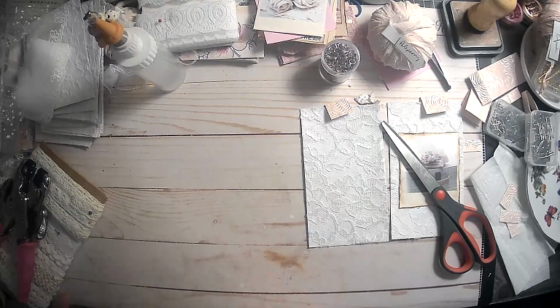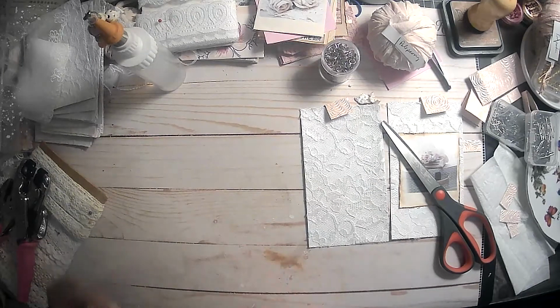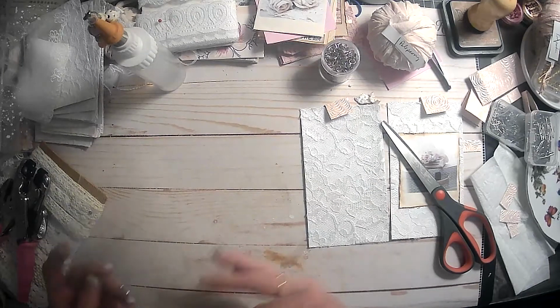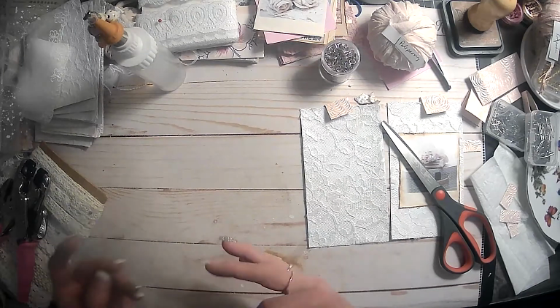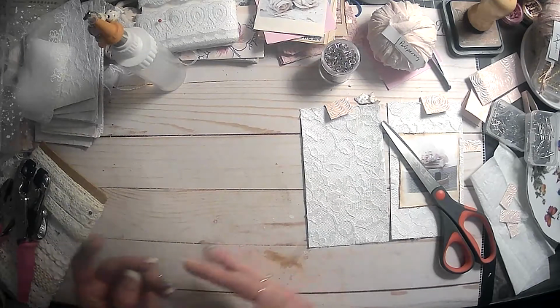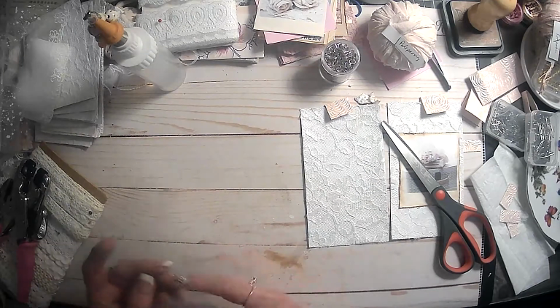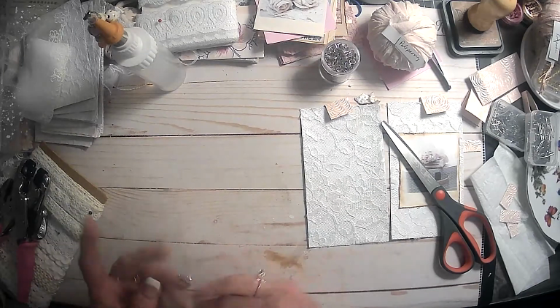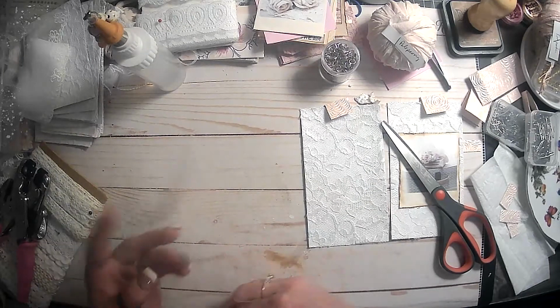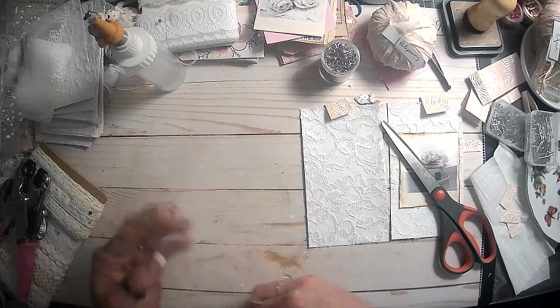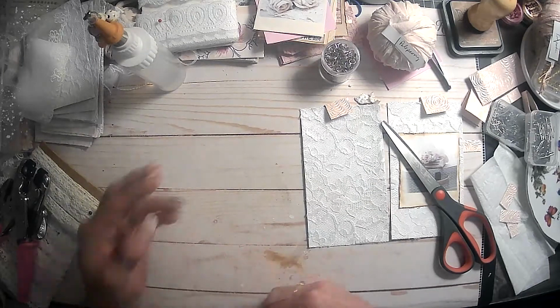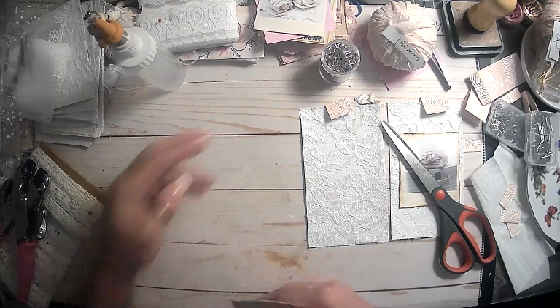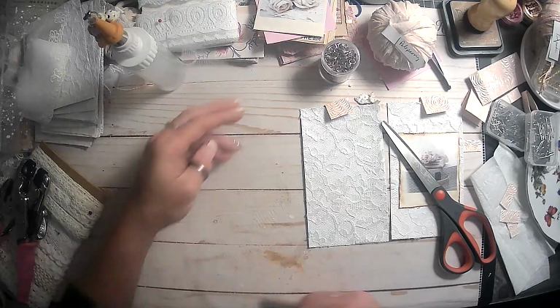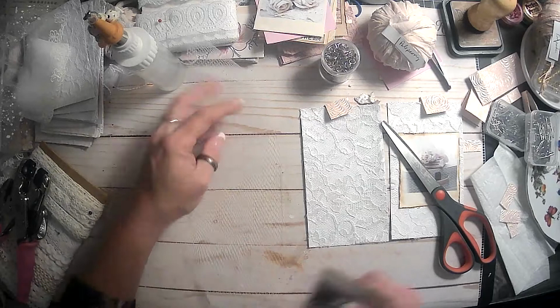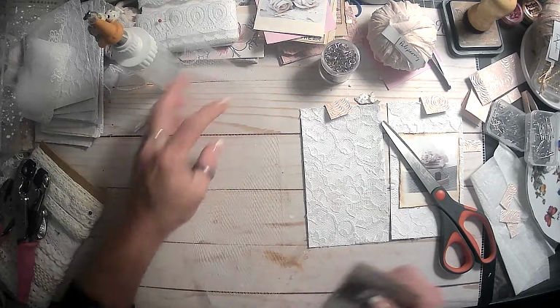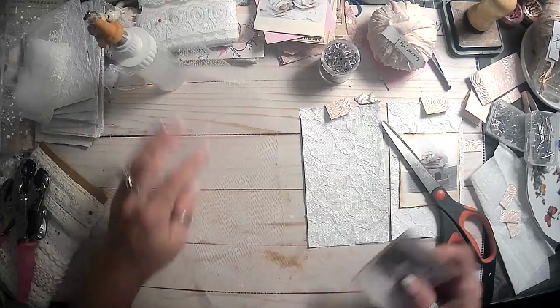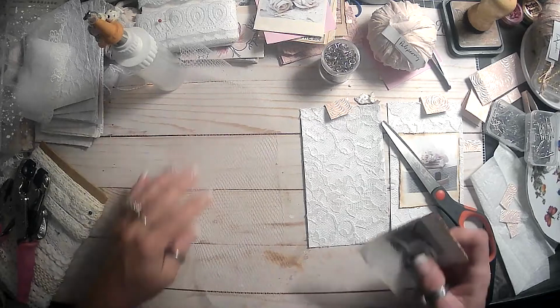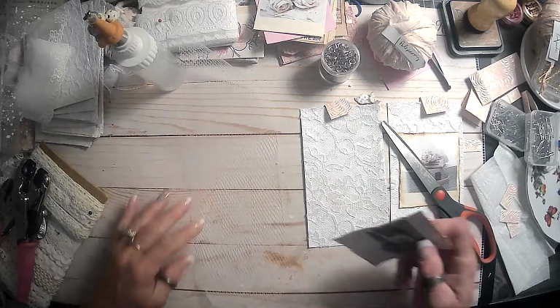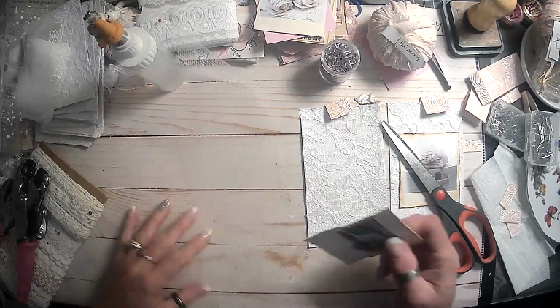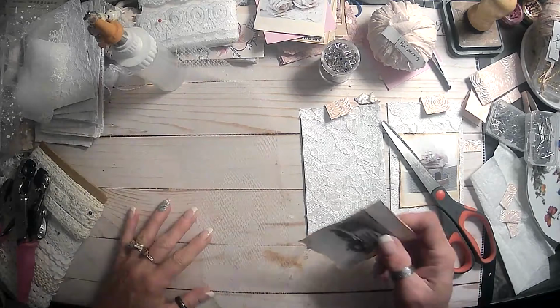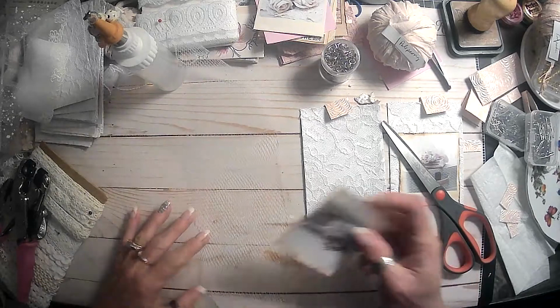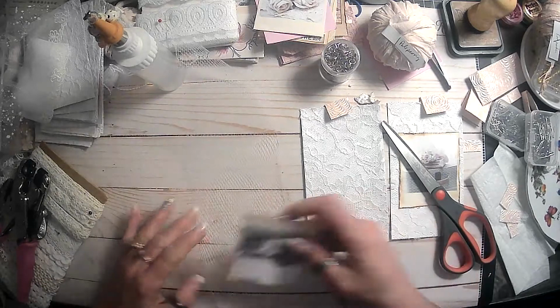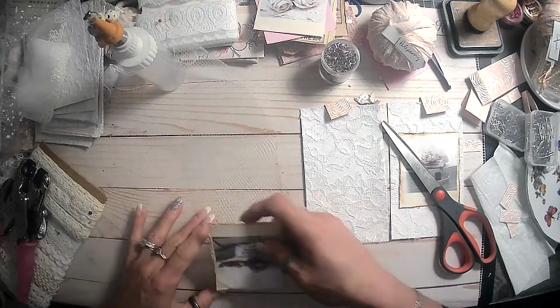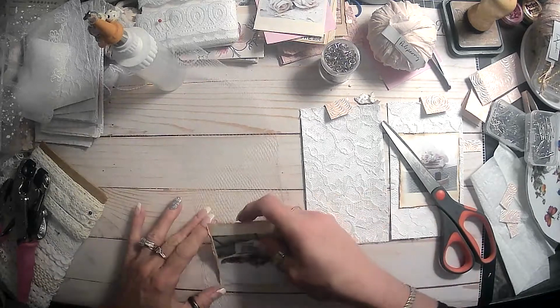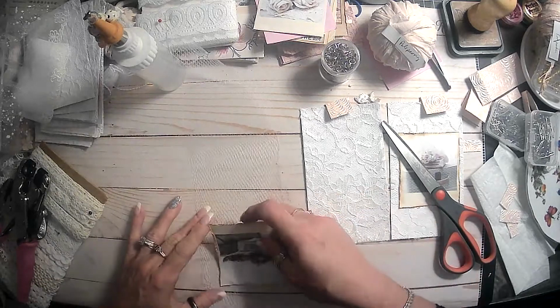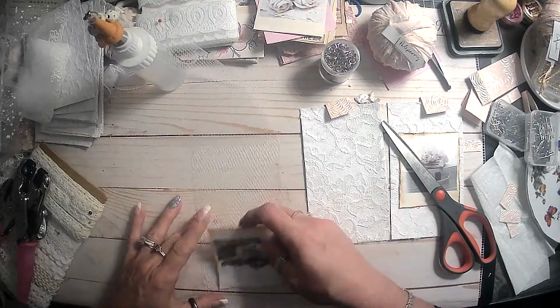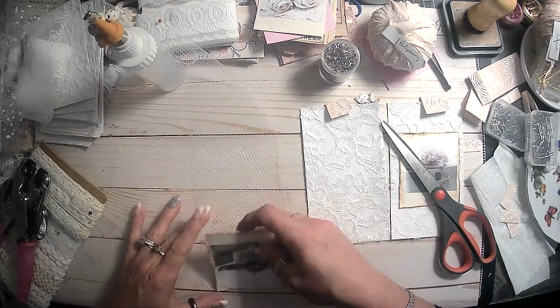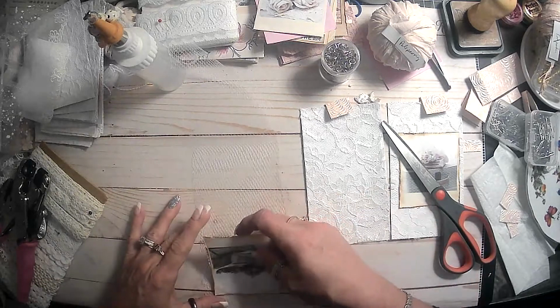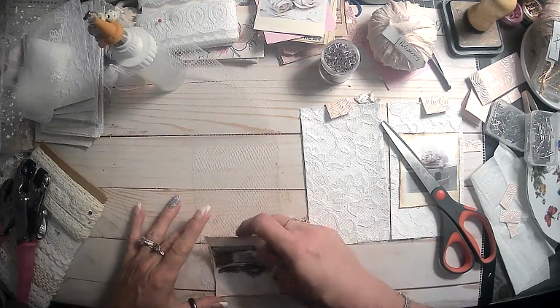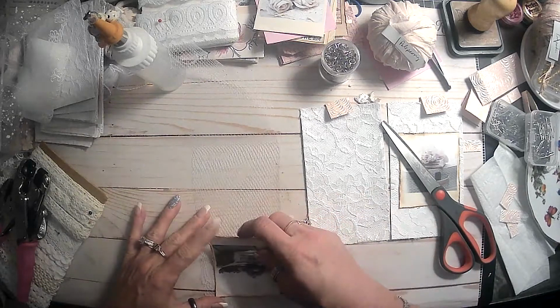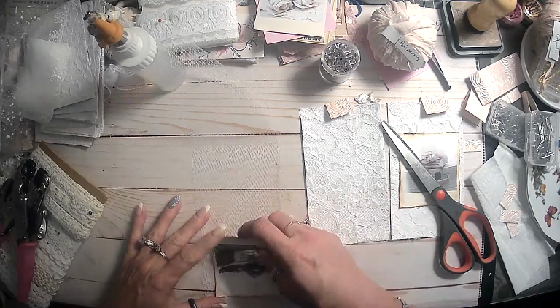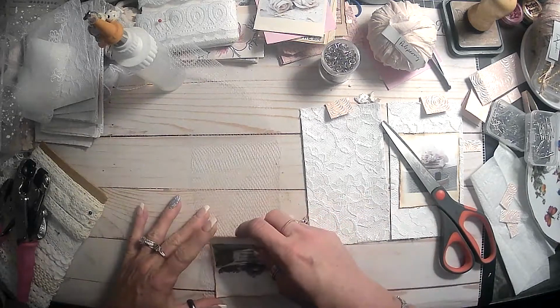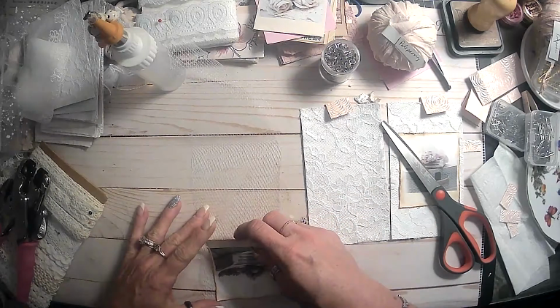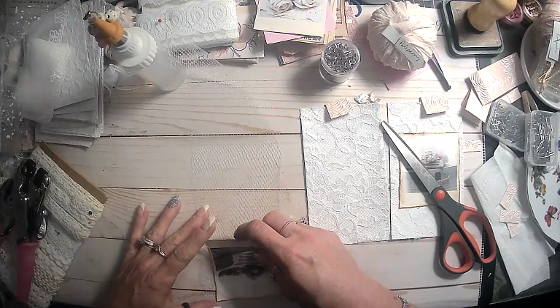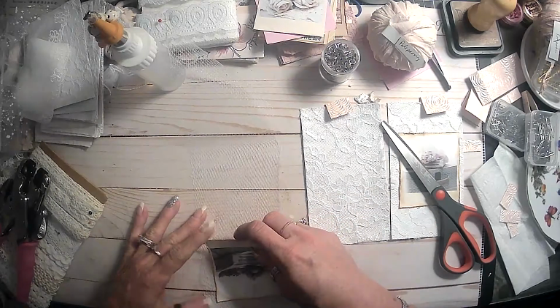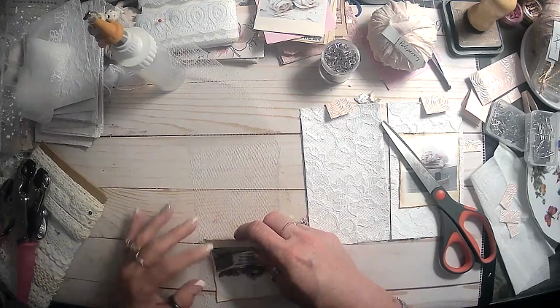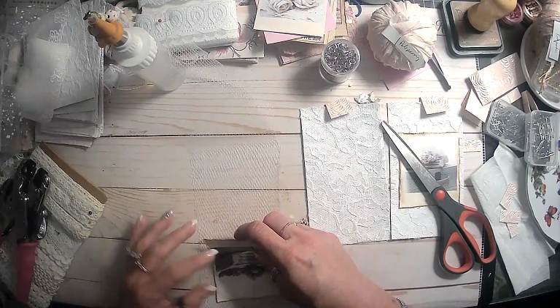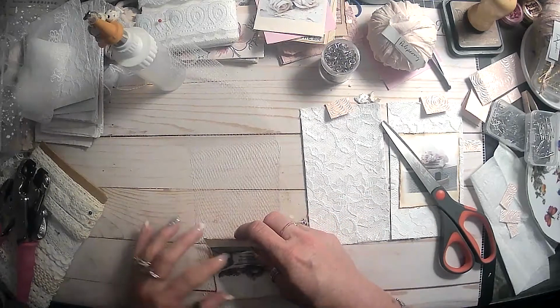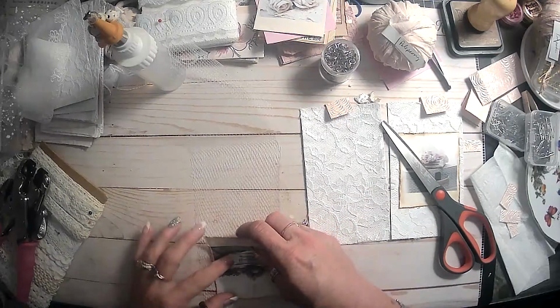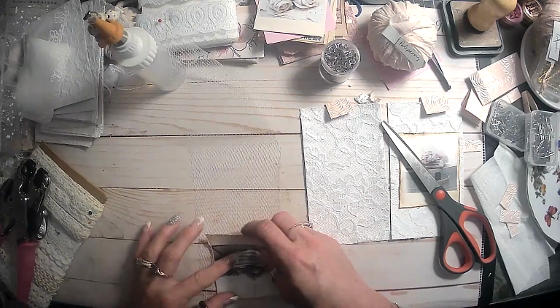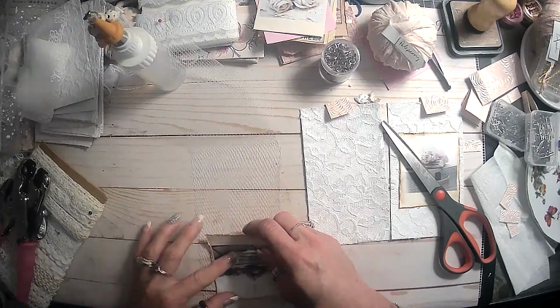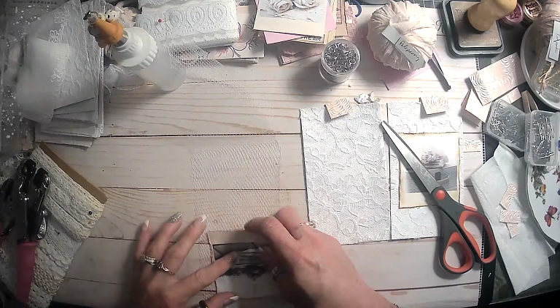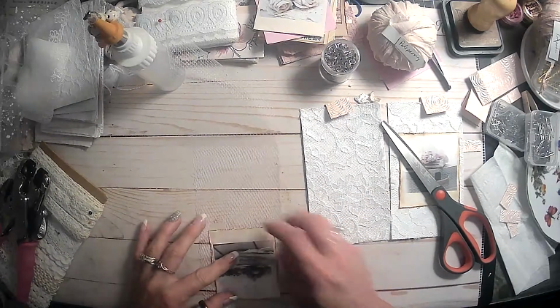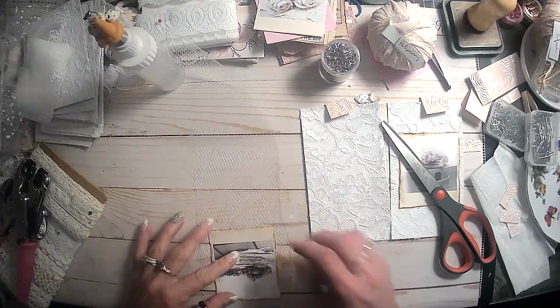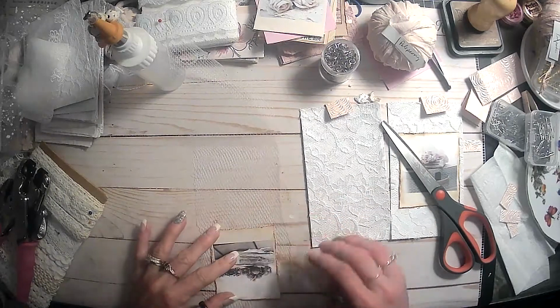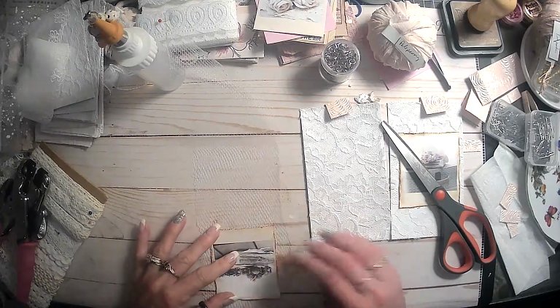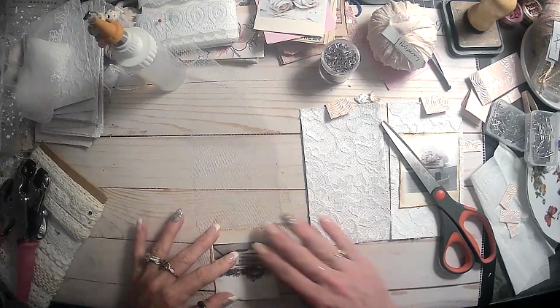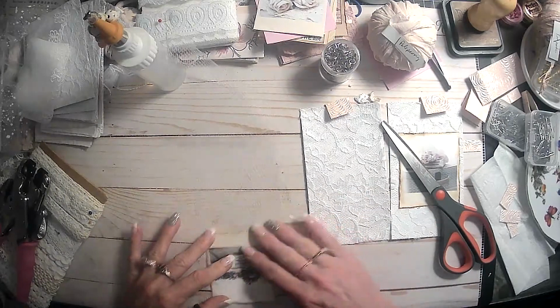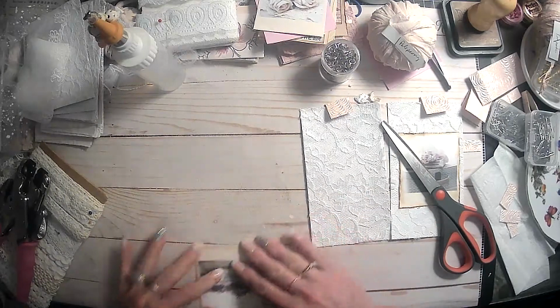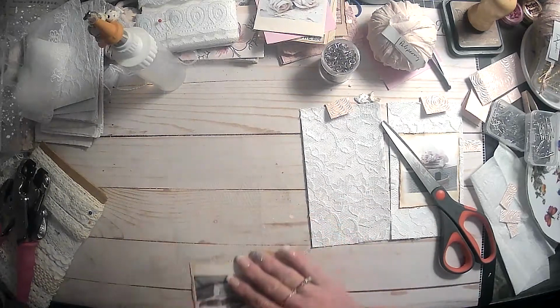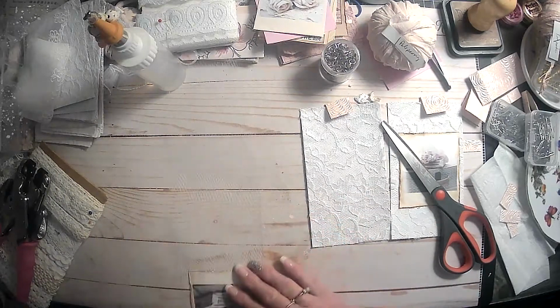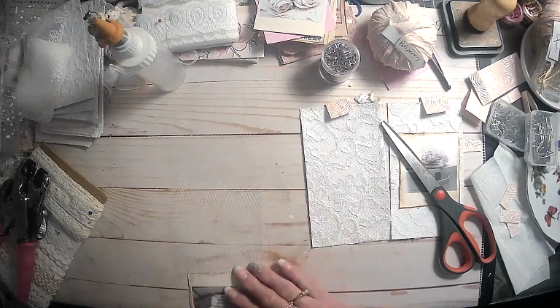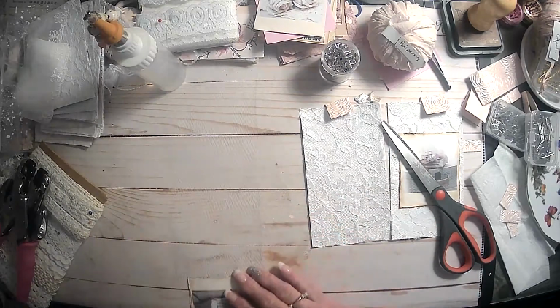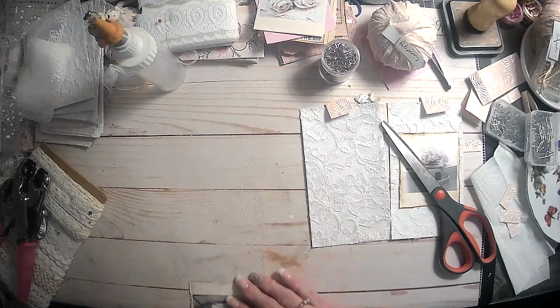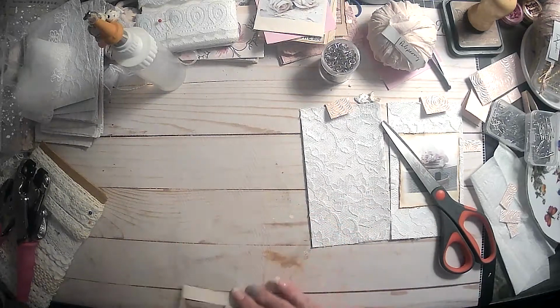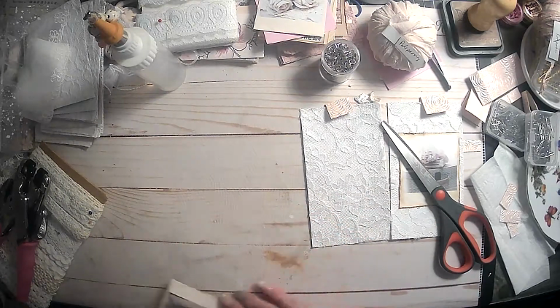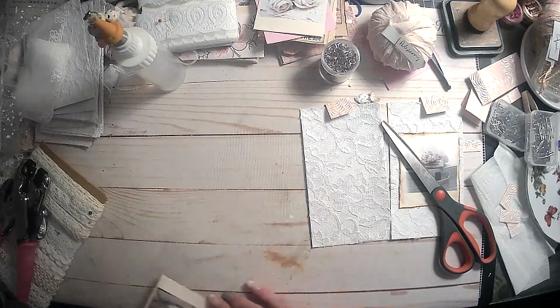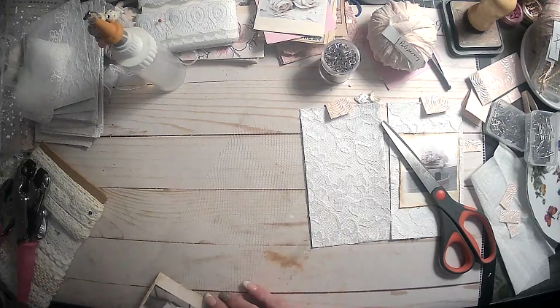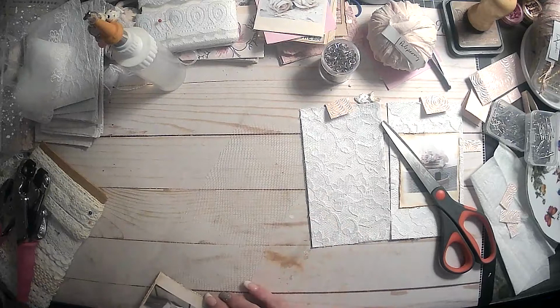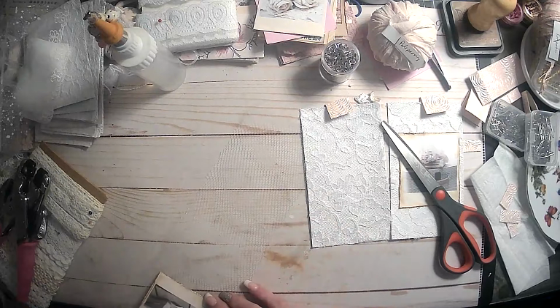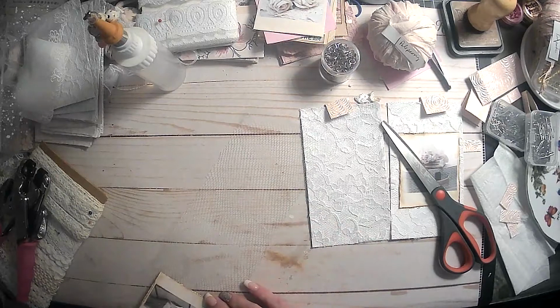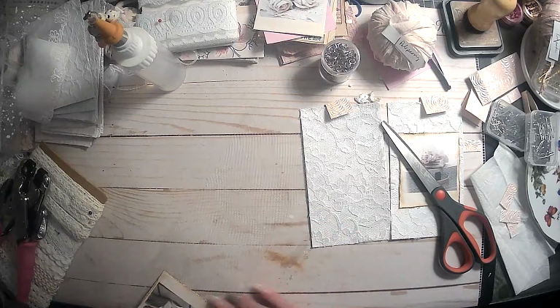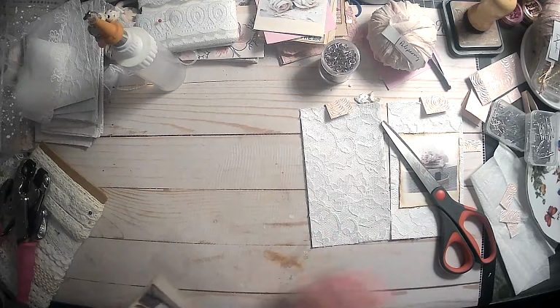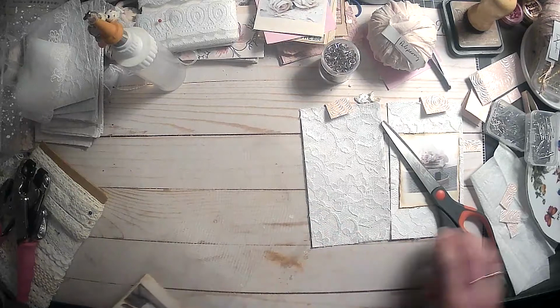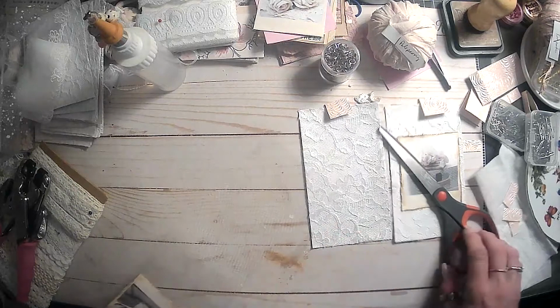Oh, I've got to find something to put our envelopes in too, the ones that we had made.